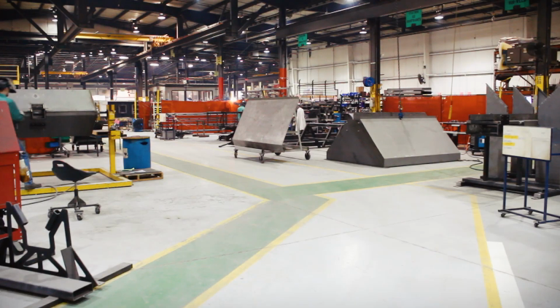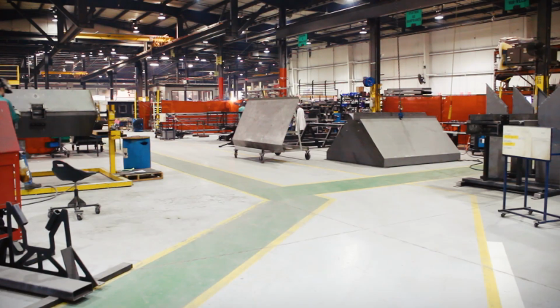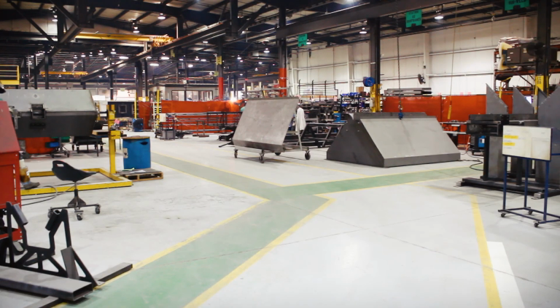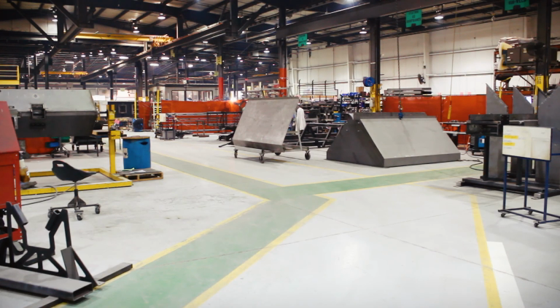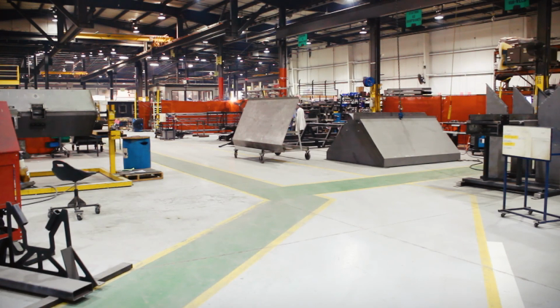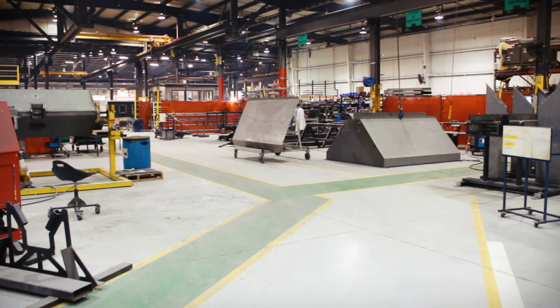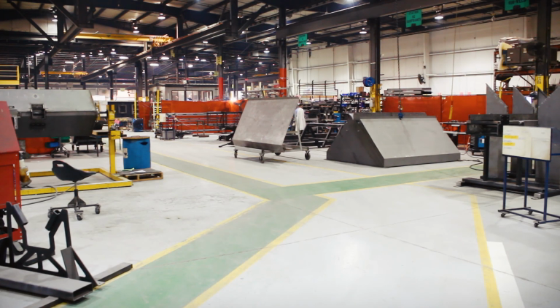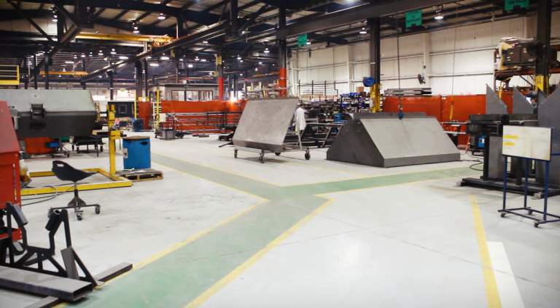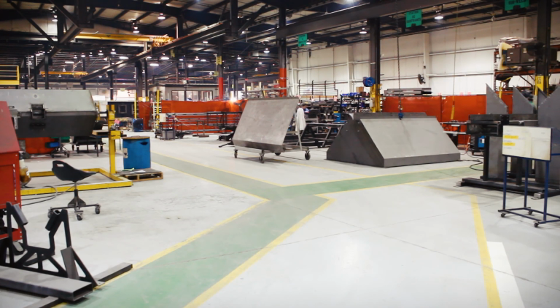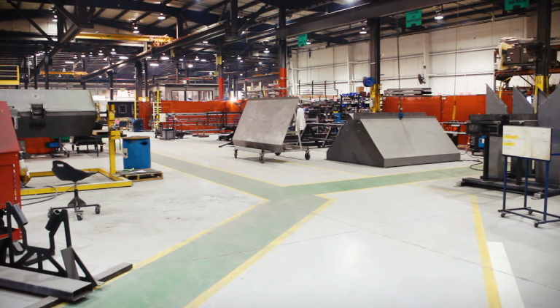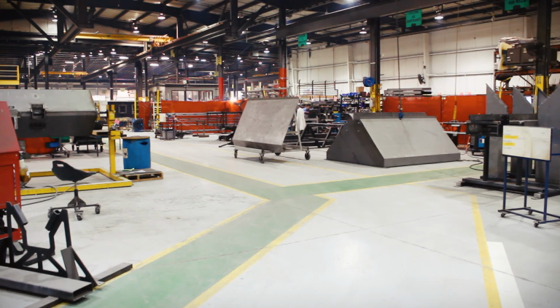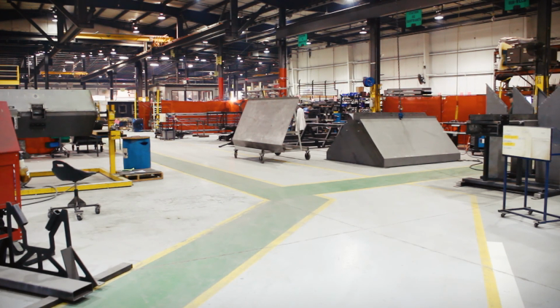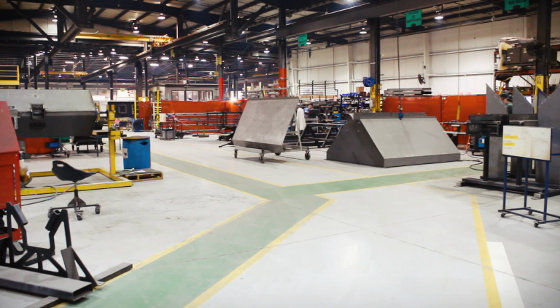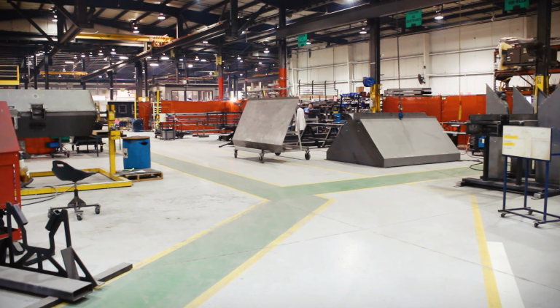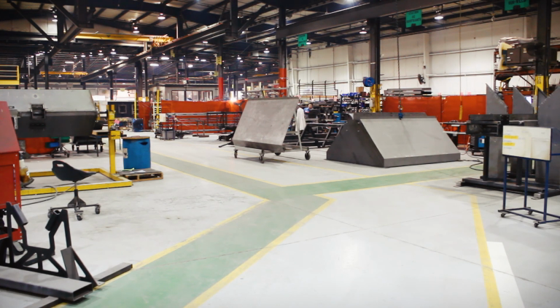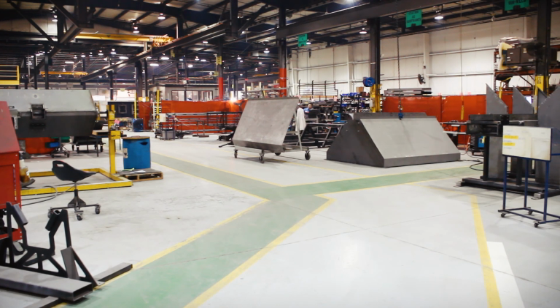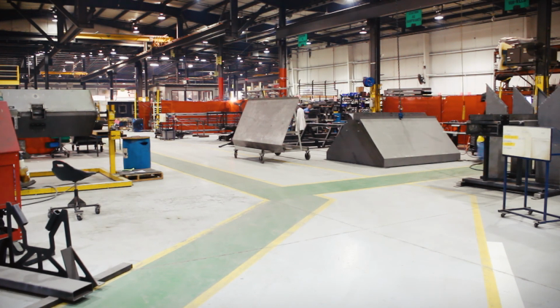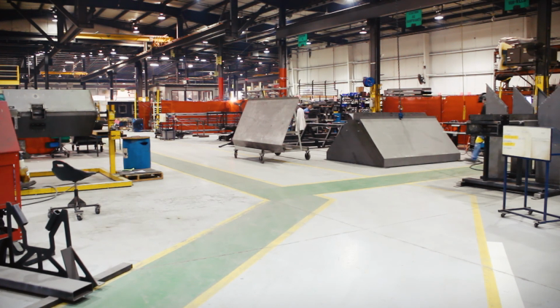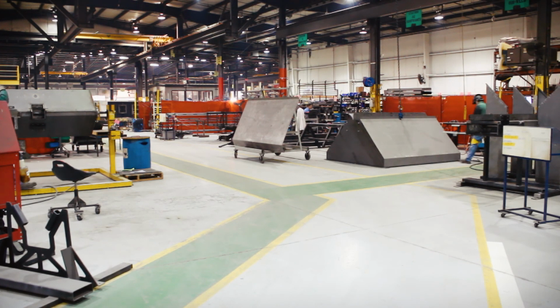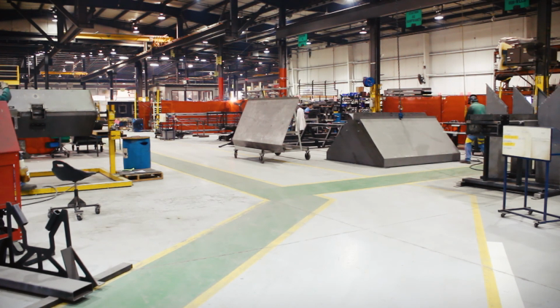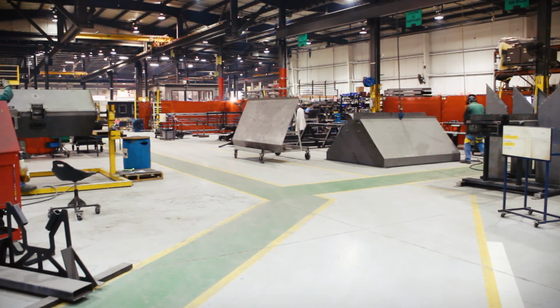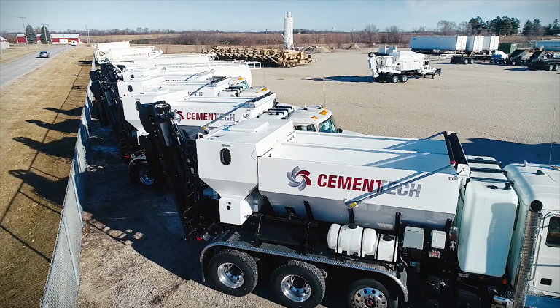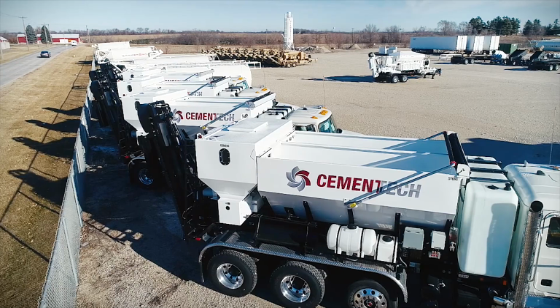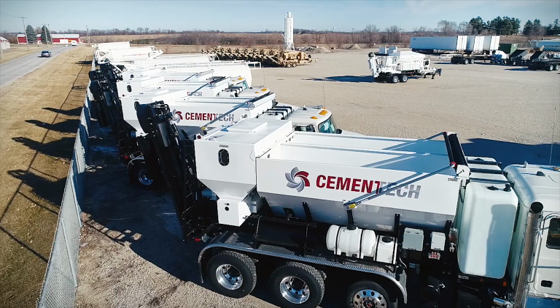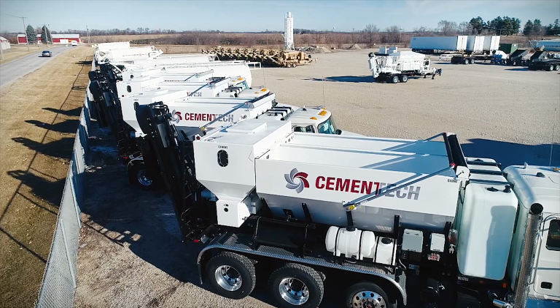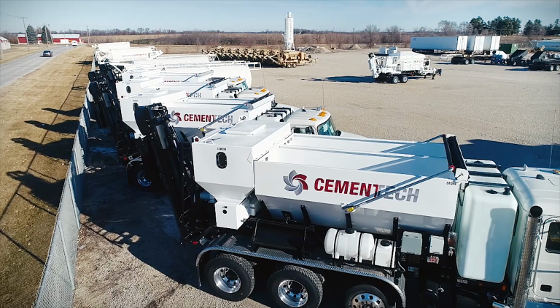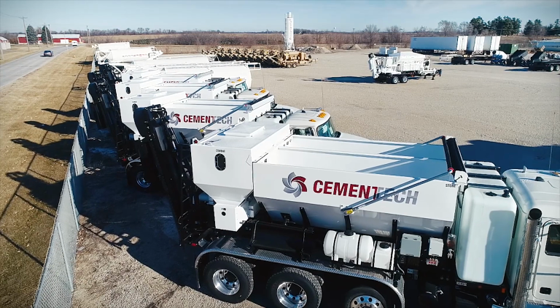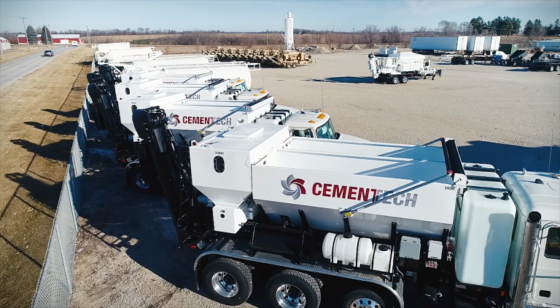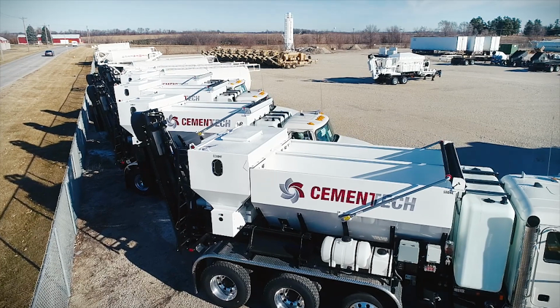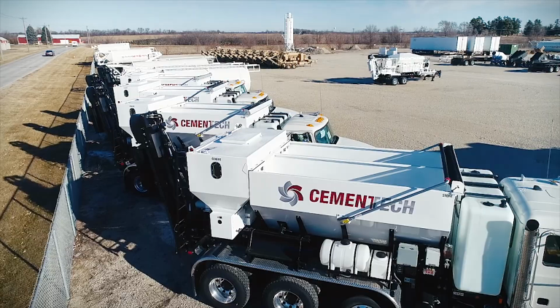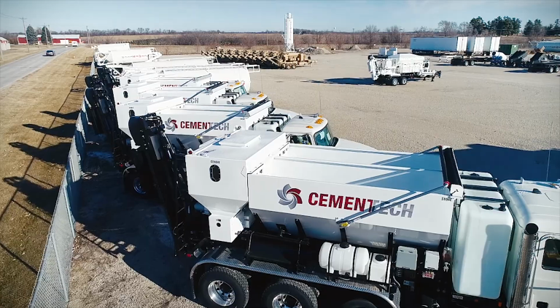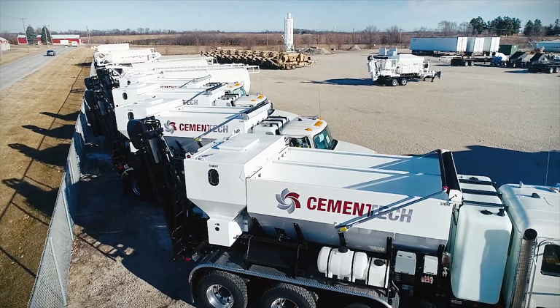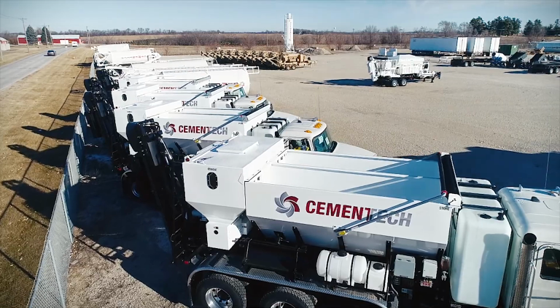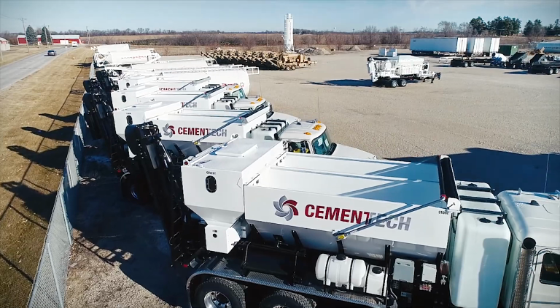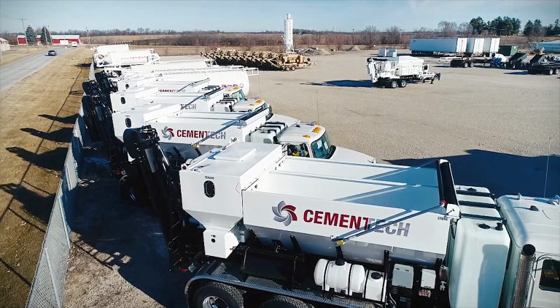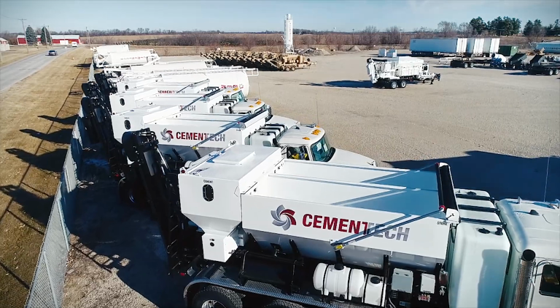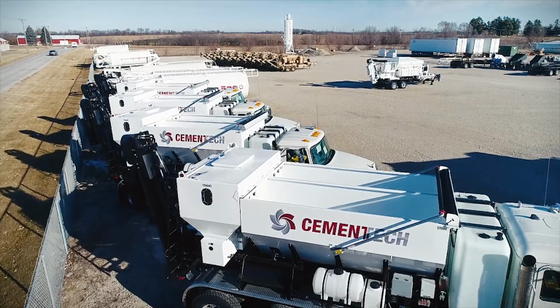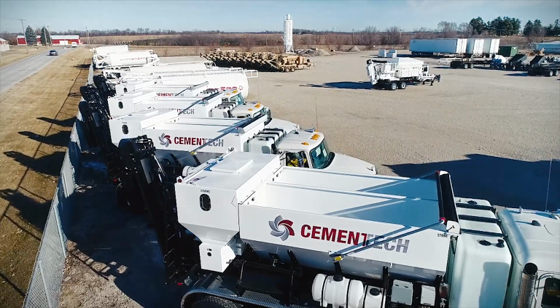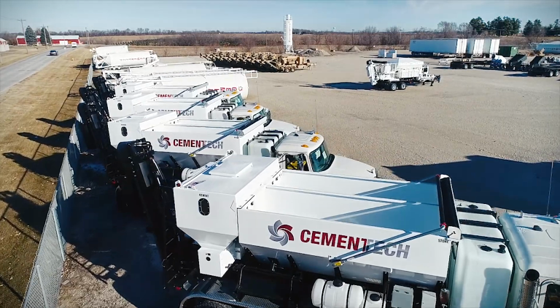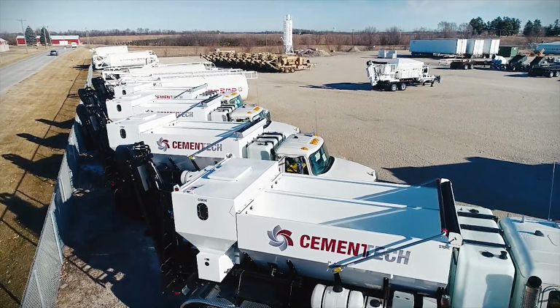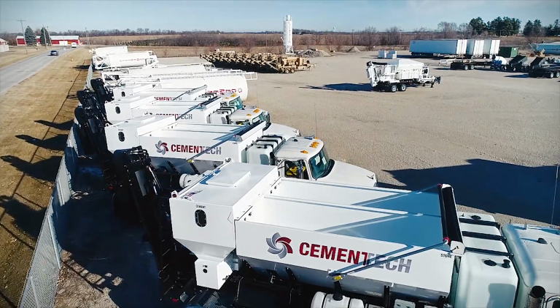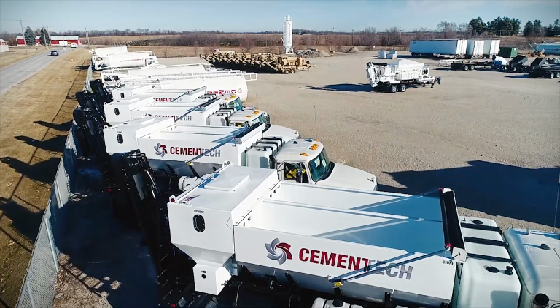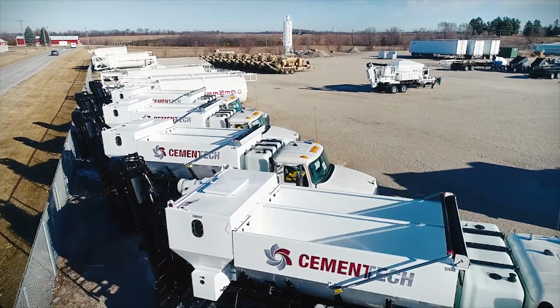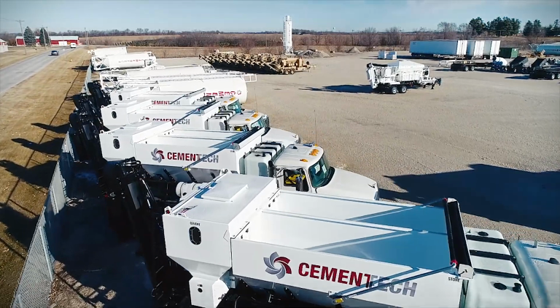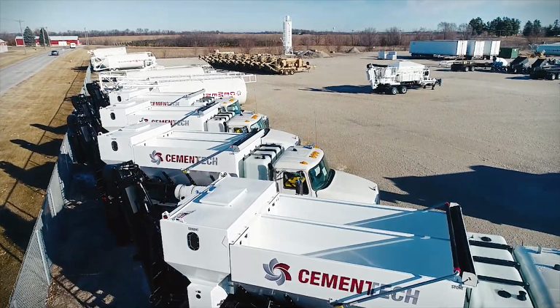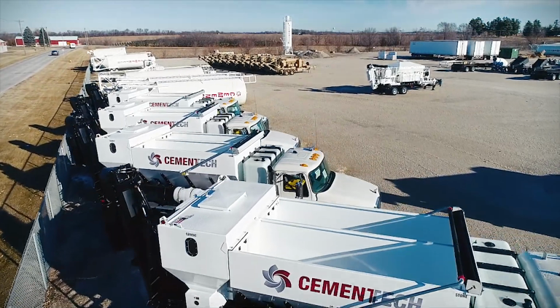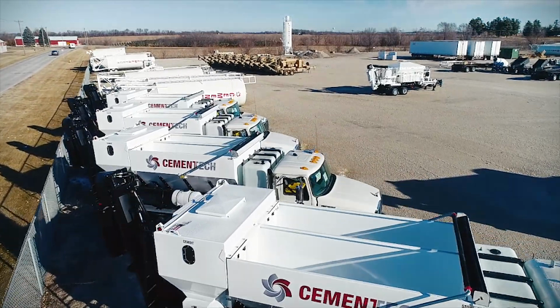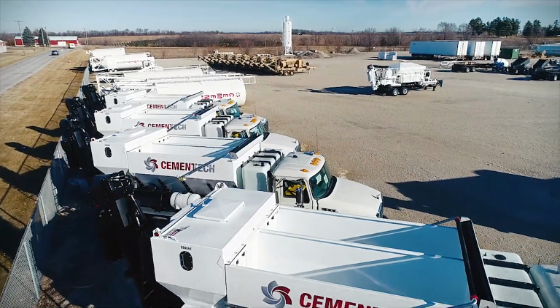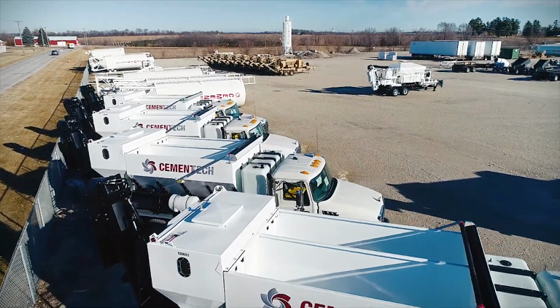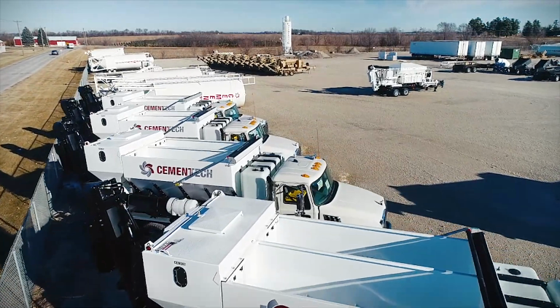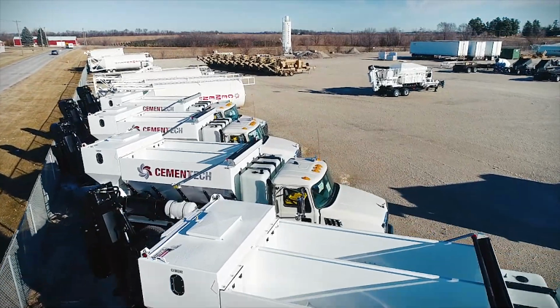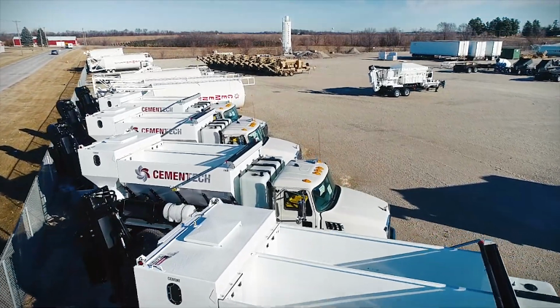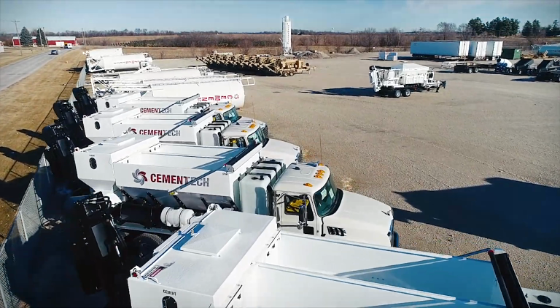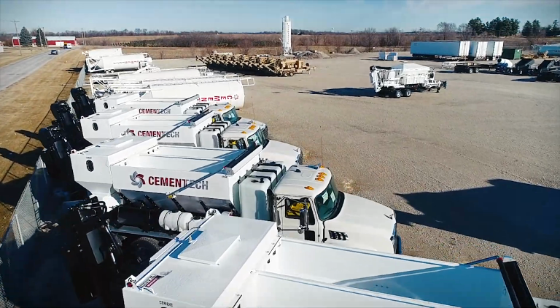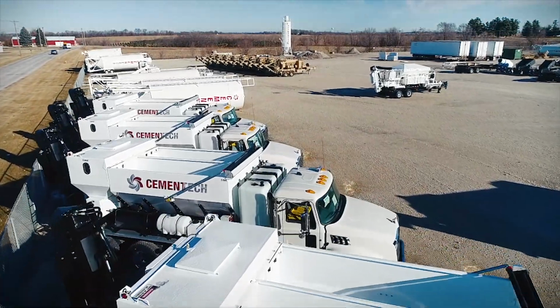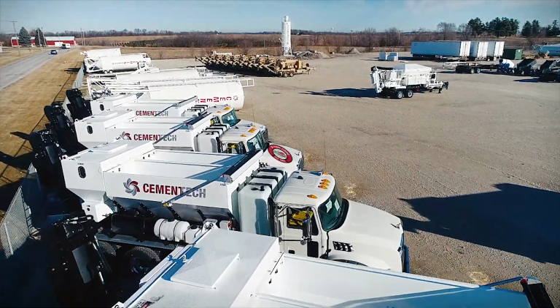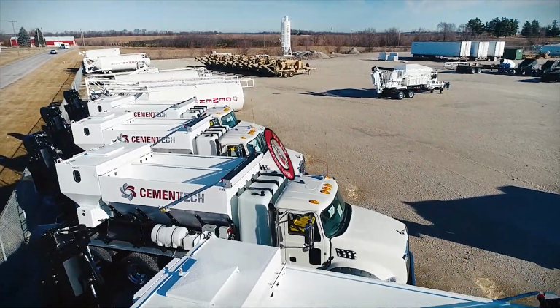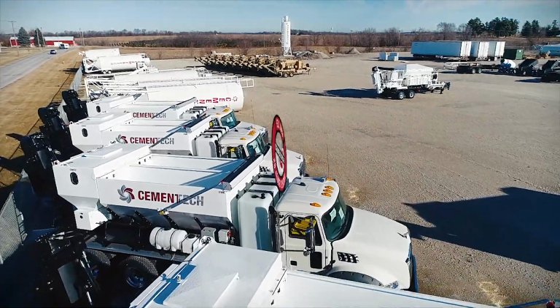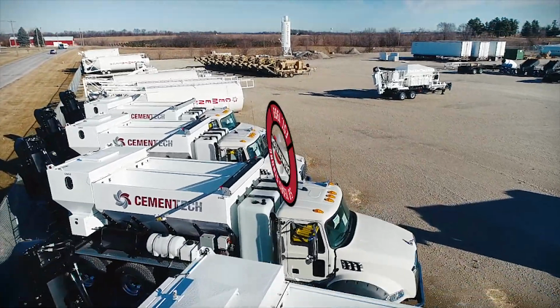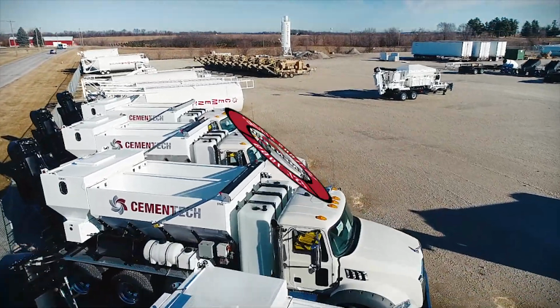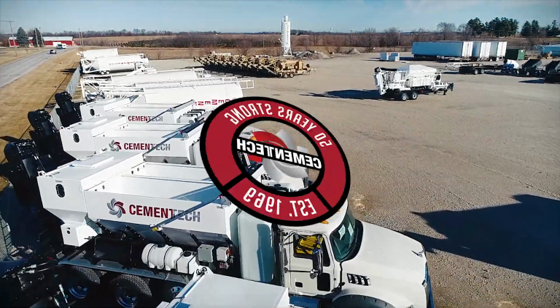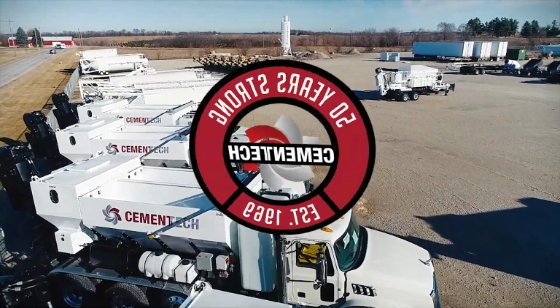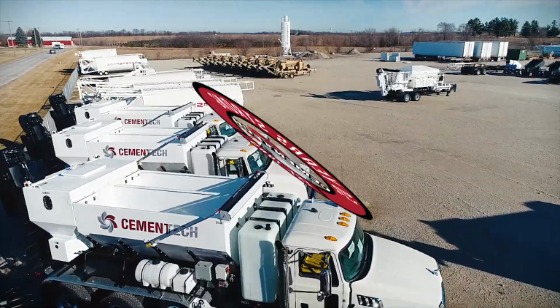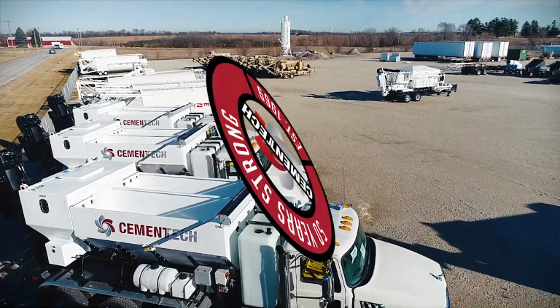The core values of the company mandate it. You can see it in the quality of every mixer that leaves this plant. Cementek — 50 years strong.